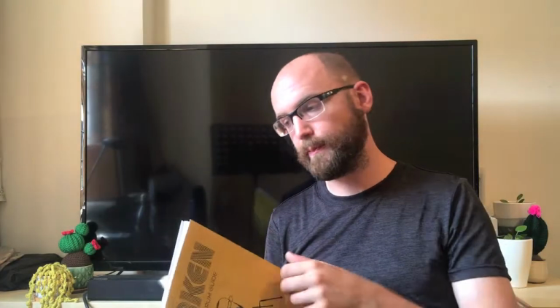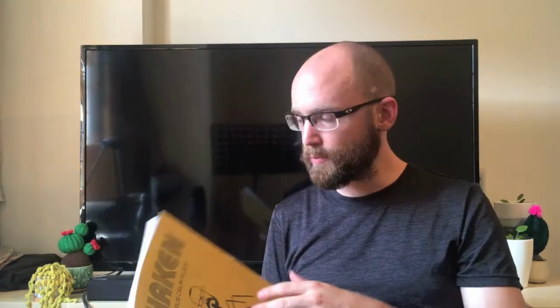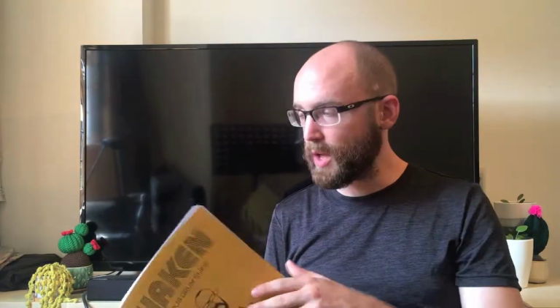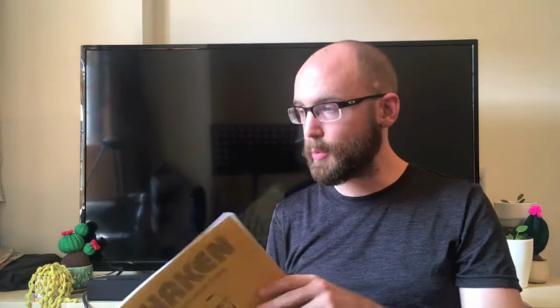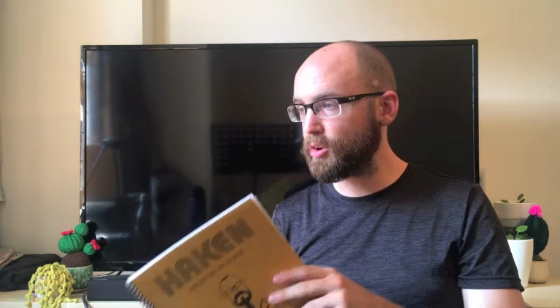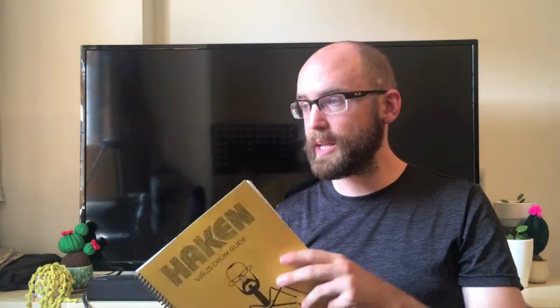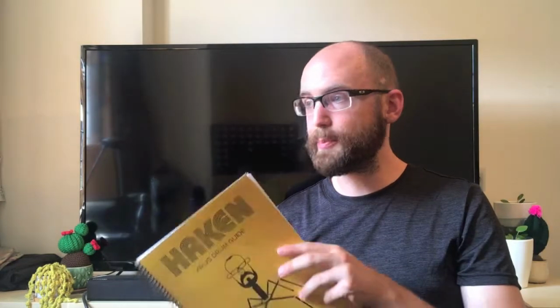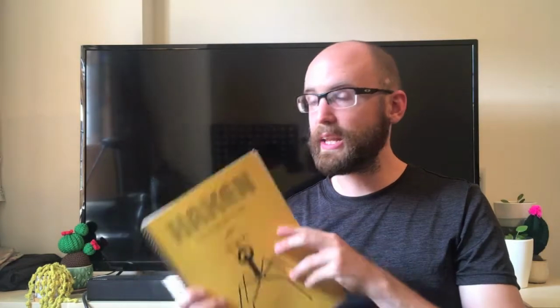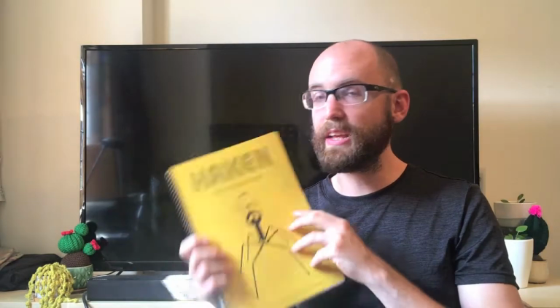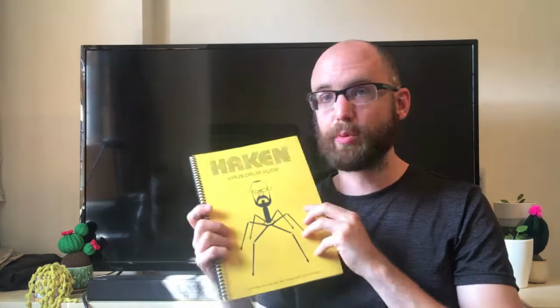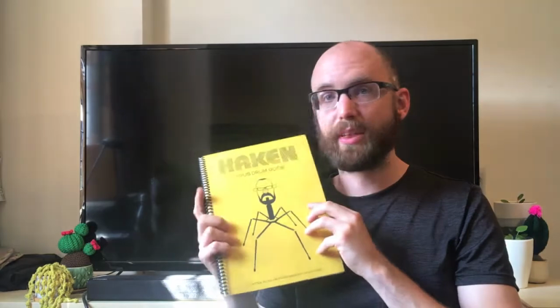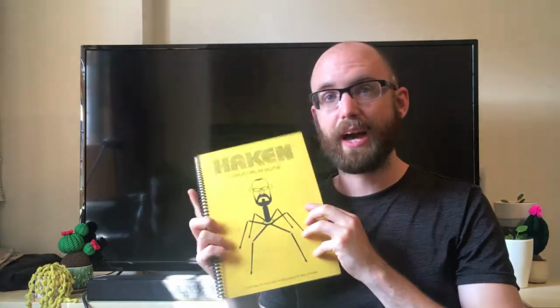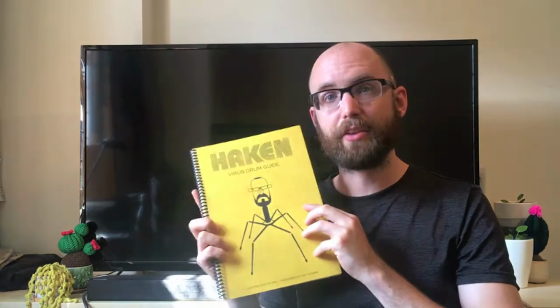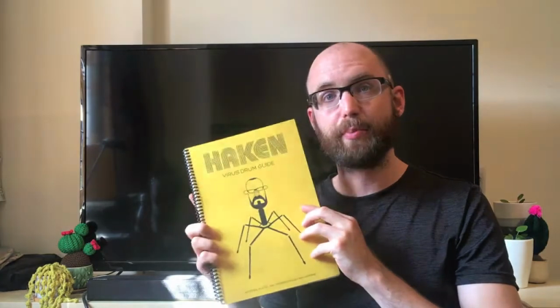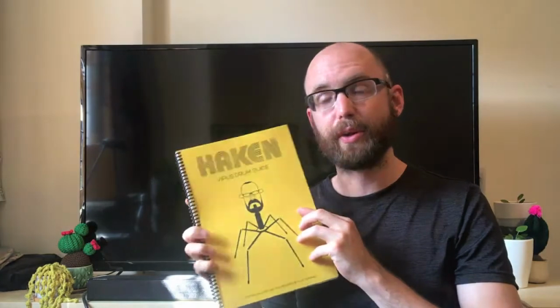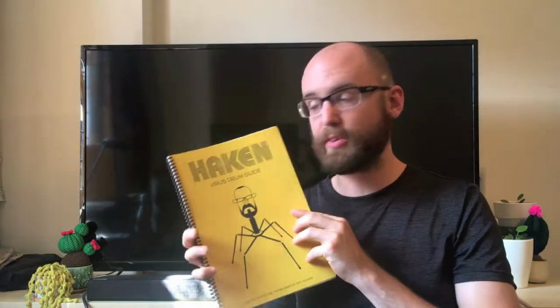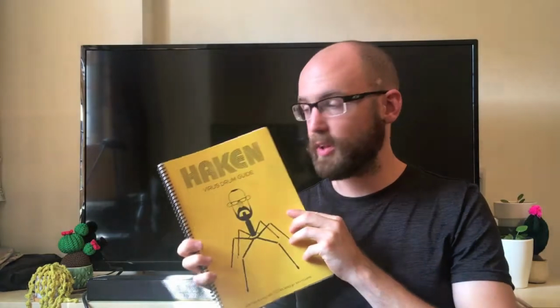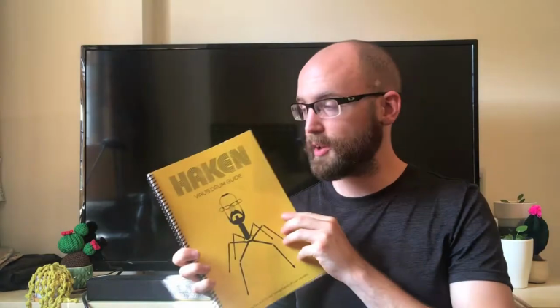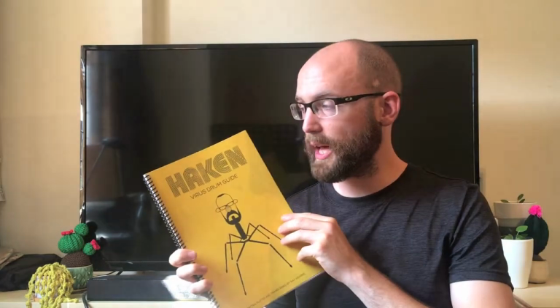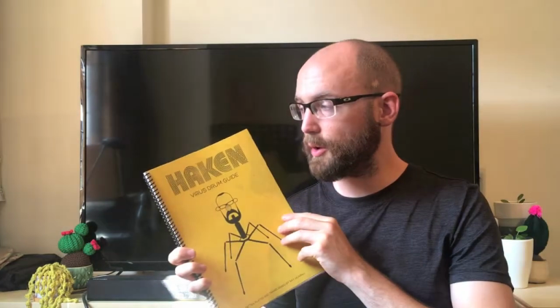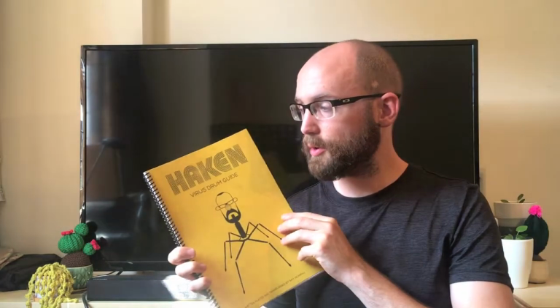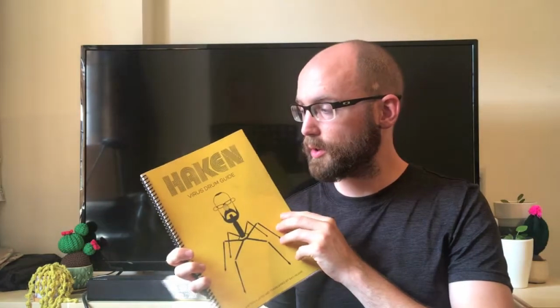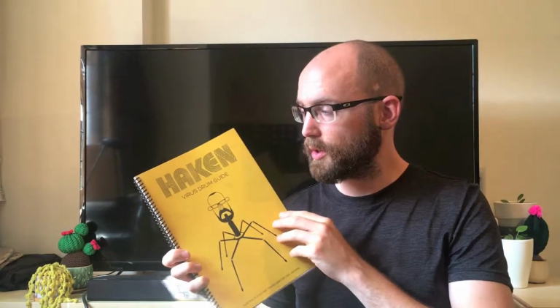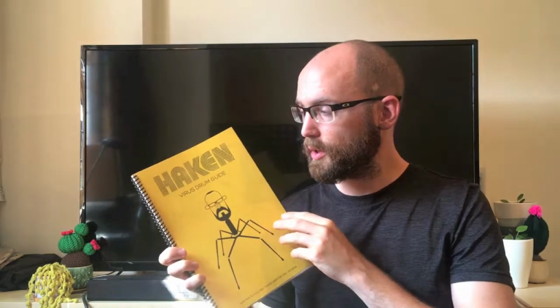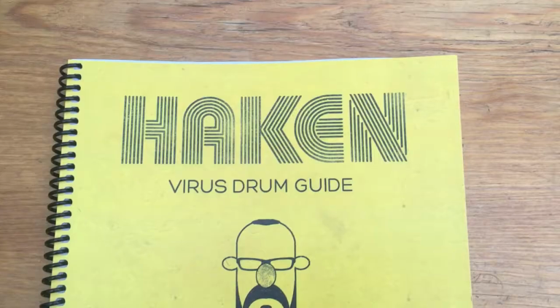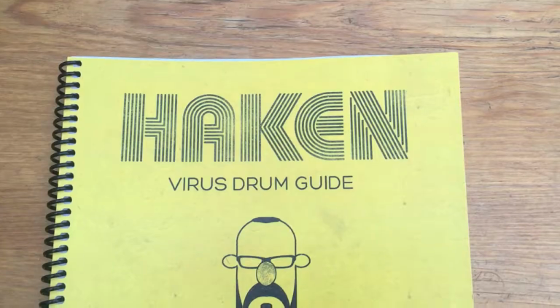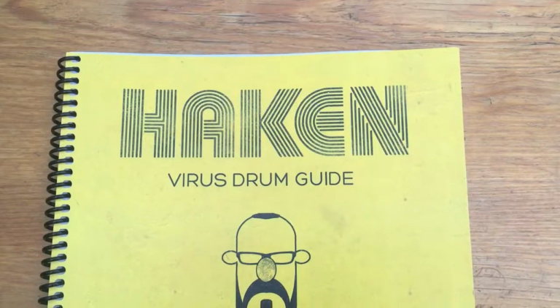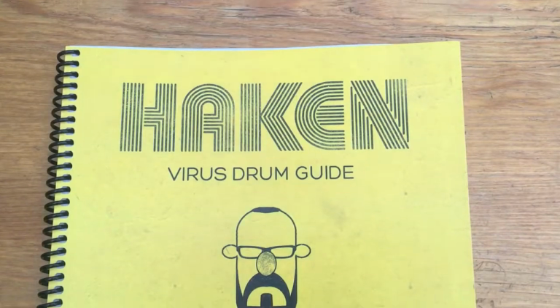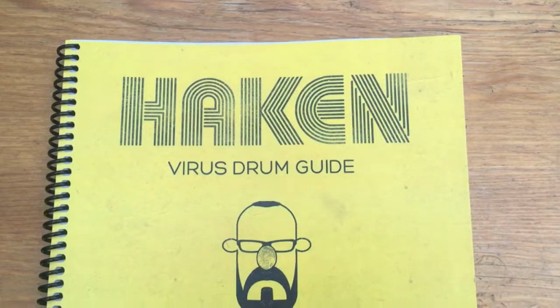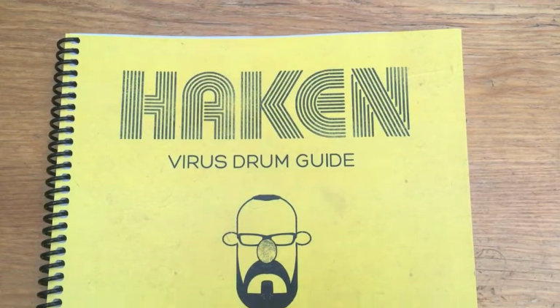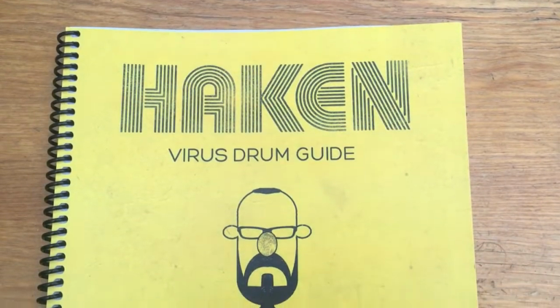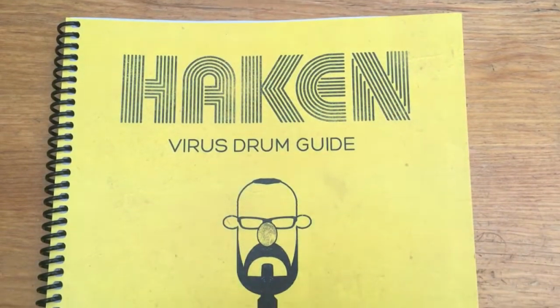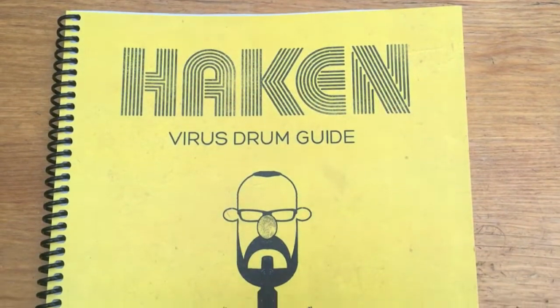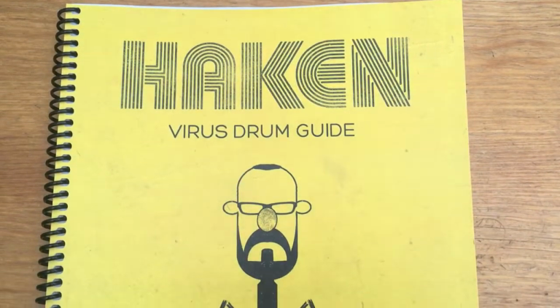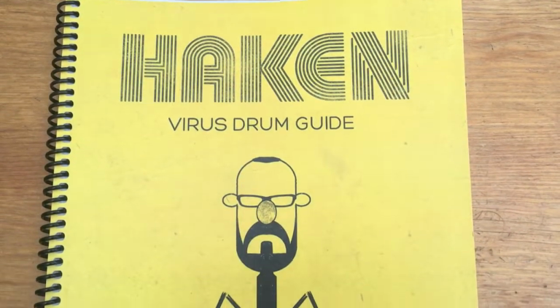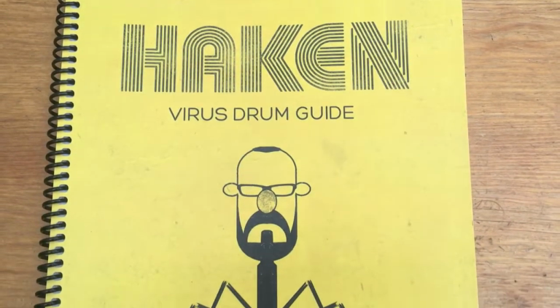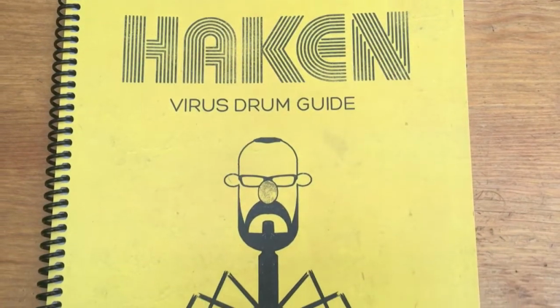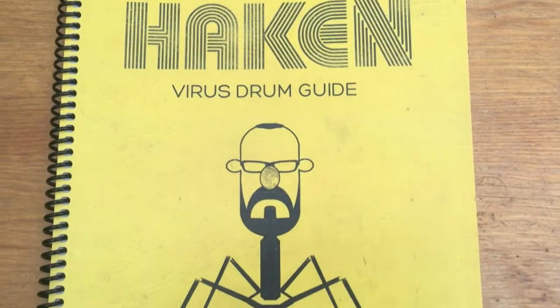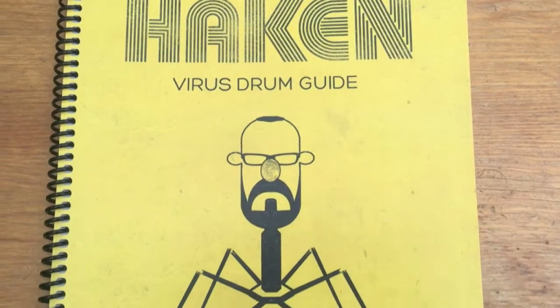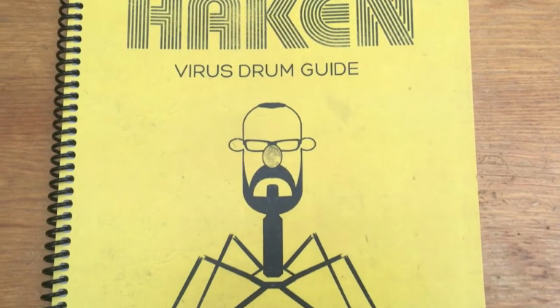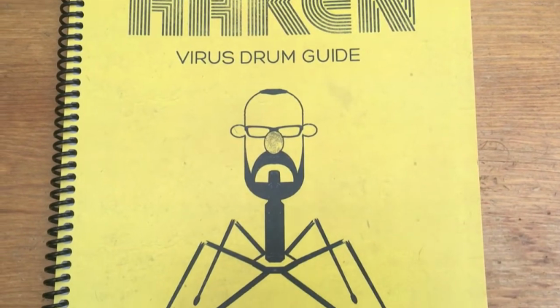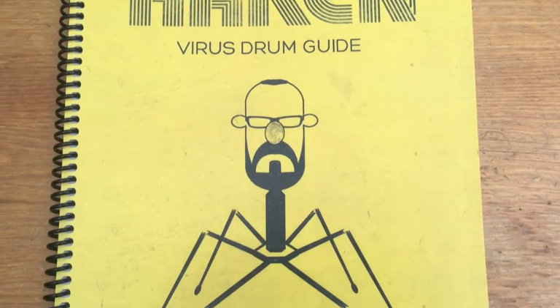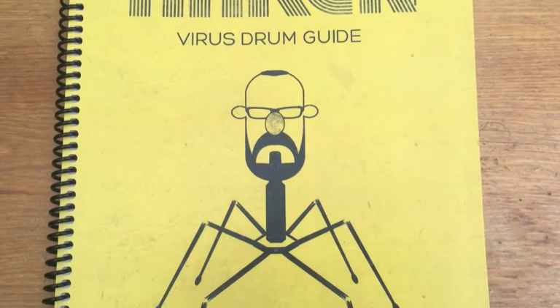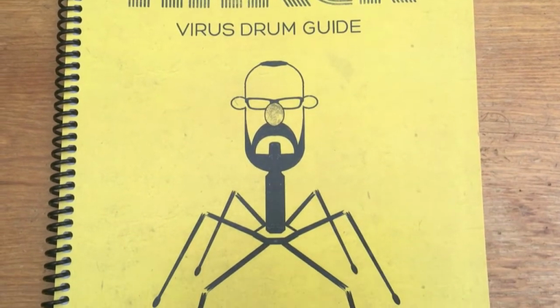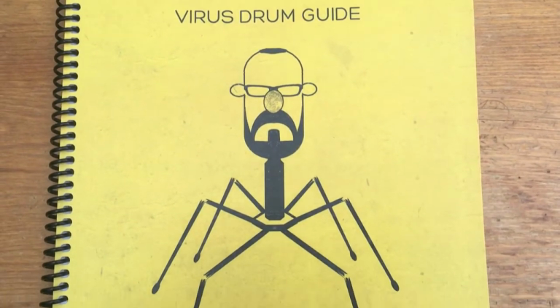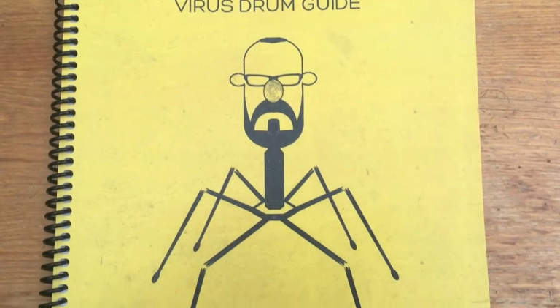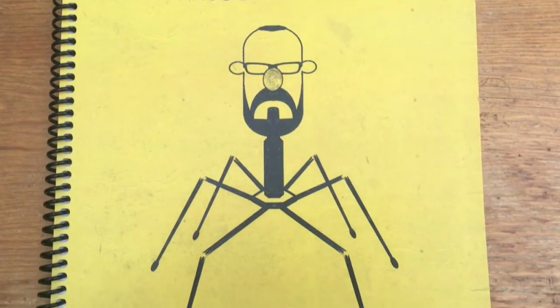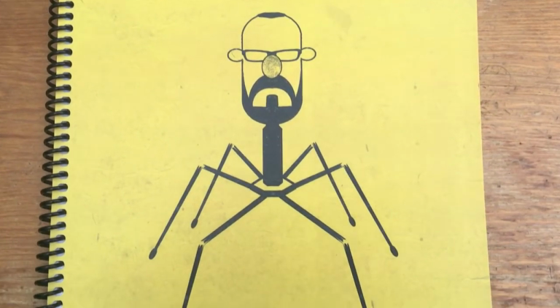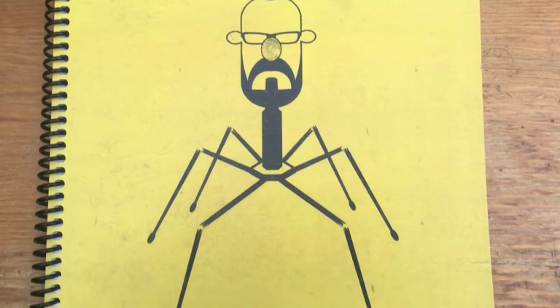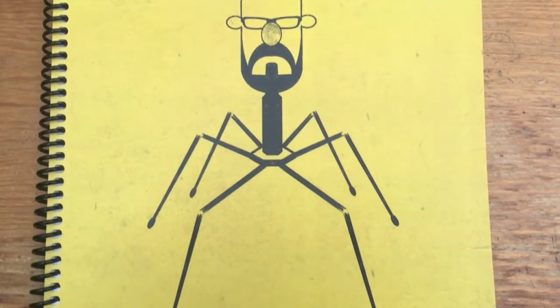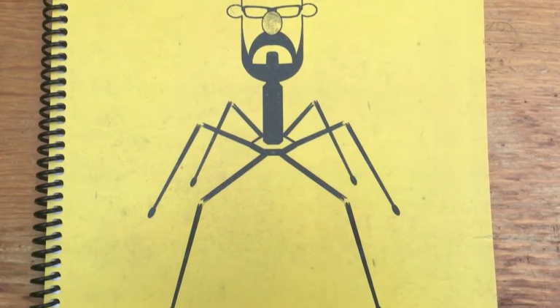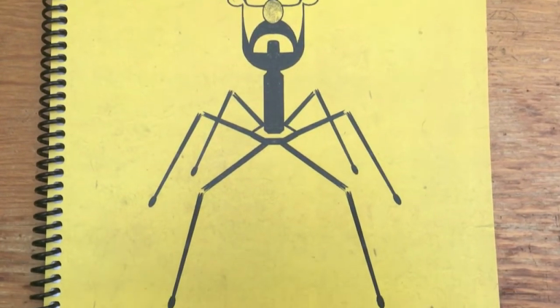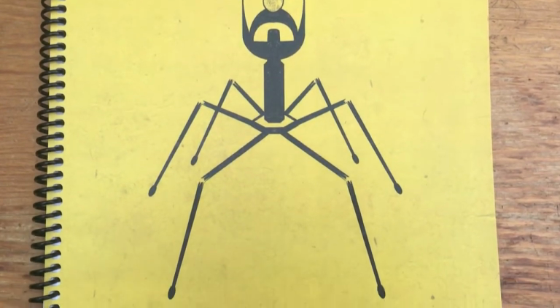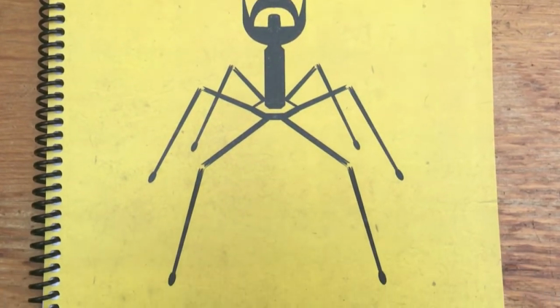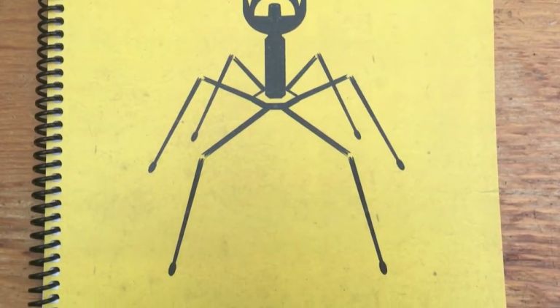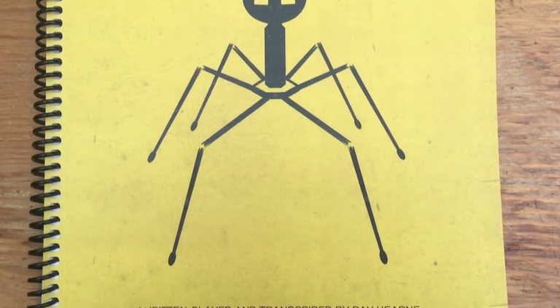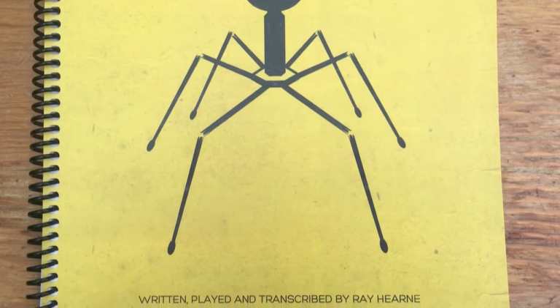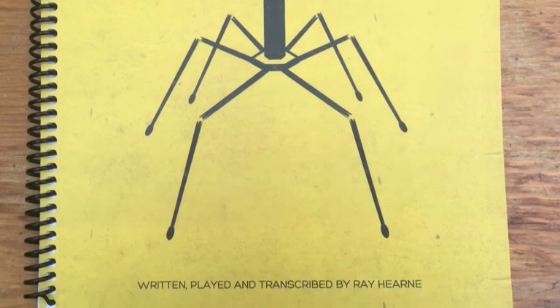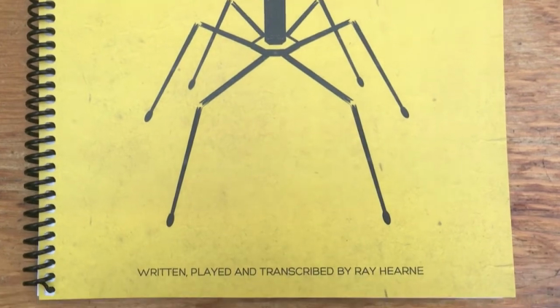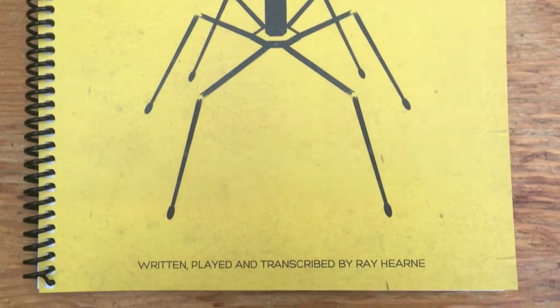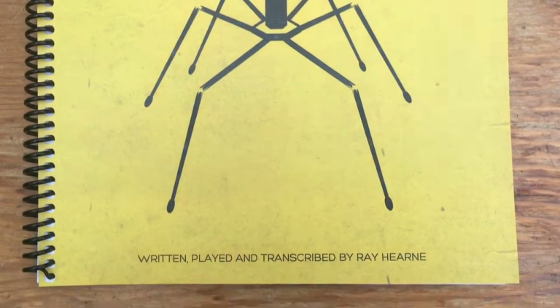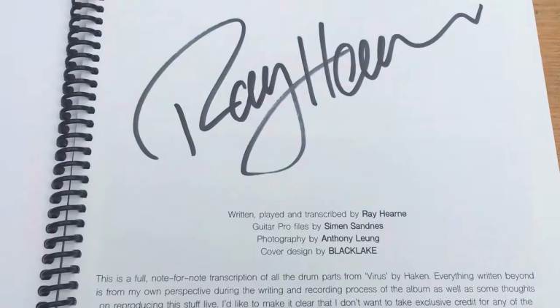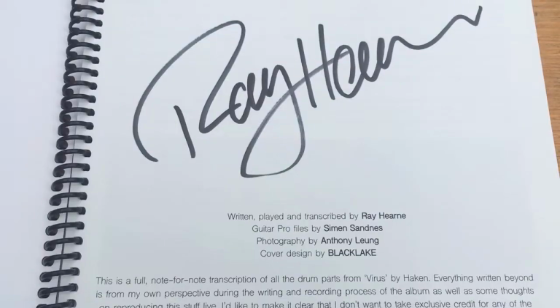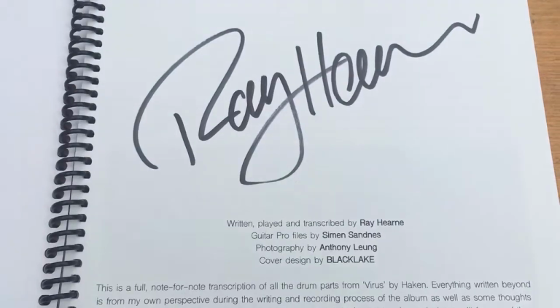I'm really pleased with how this book turned out. The artwork by Black Lake is pretty hilarious. Every copy is hand signed by myself.